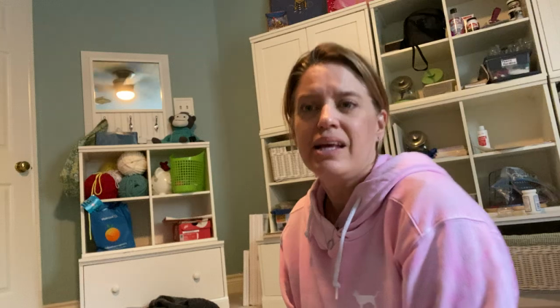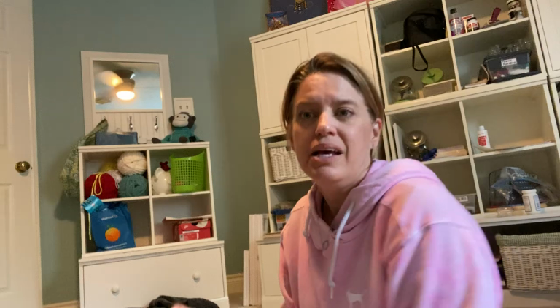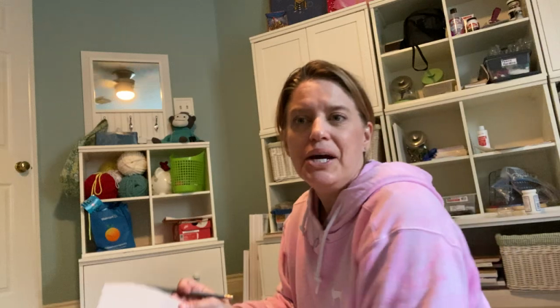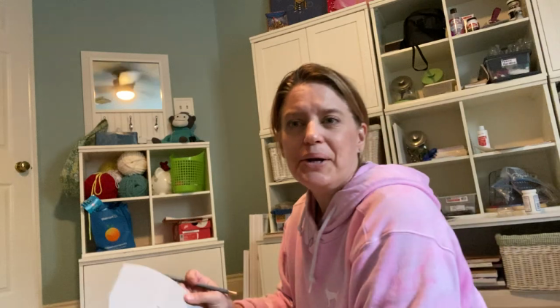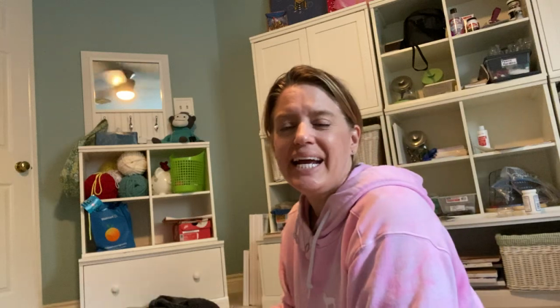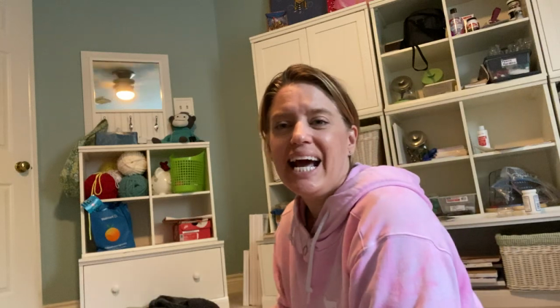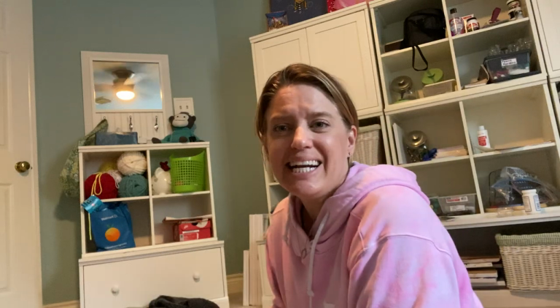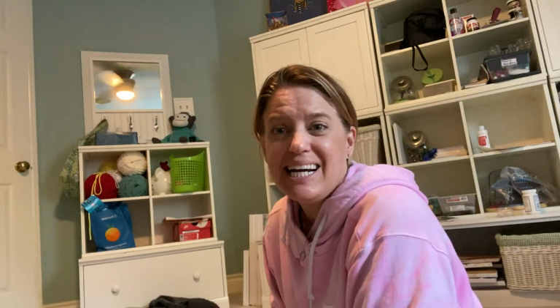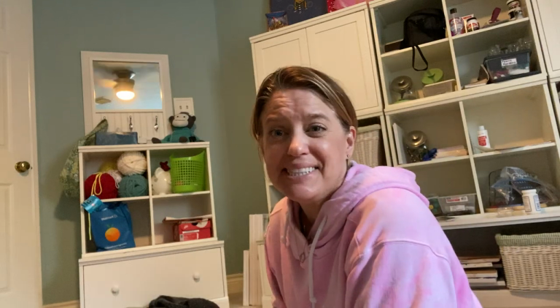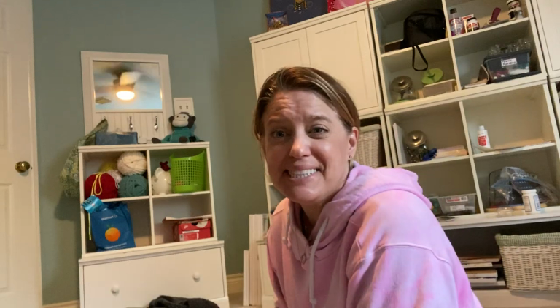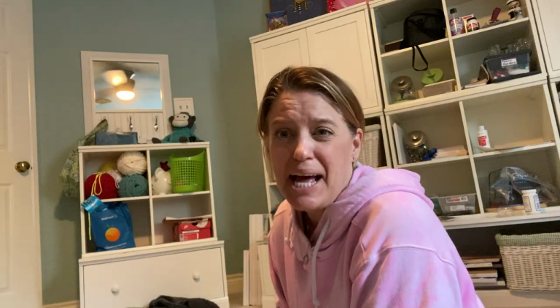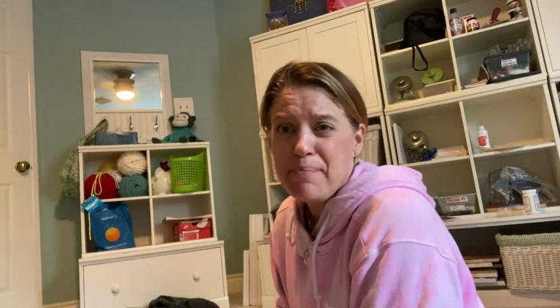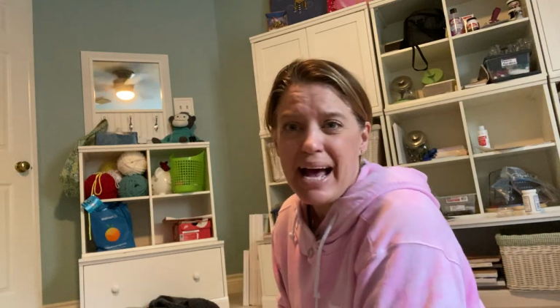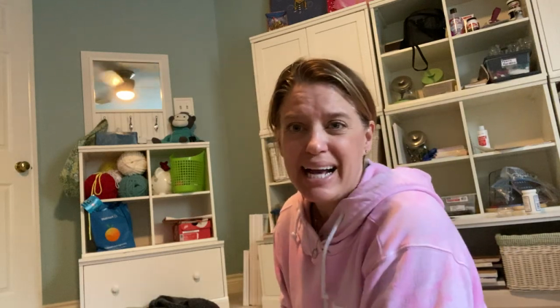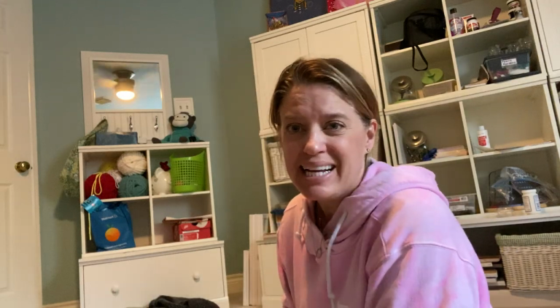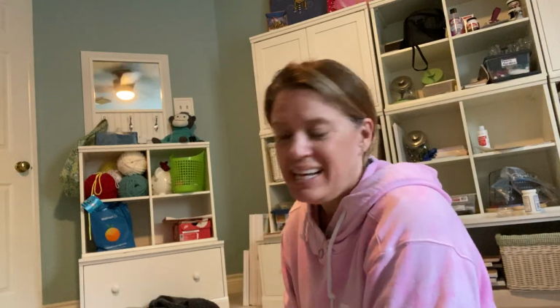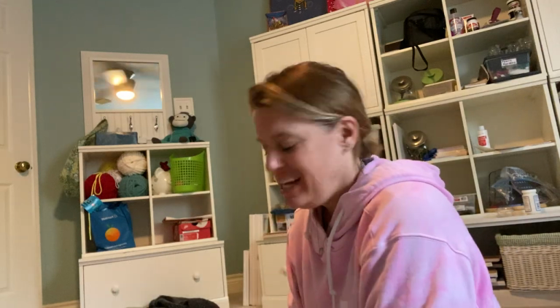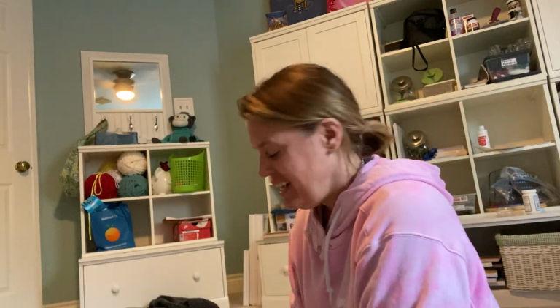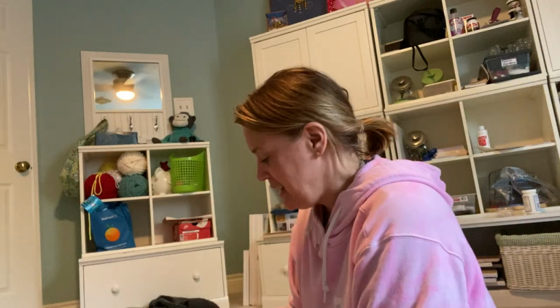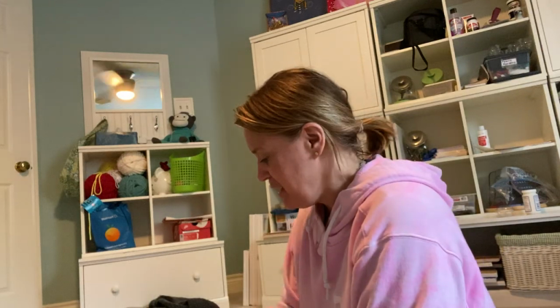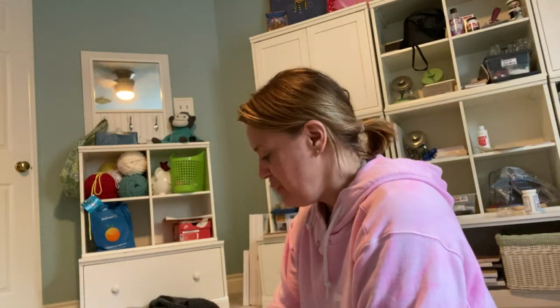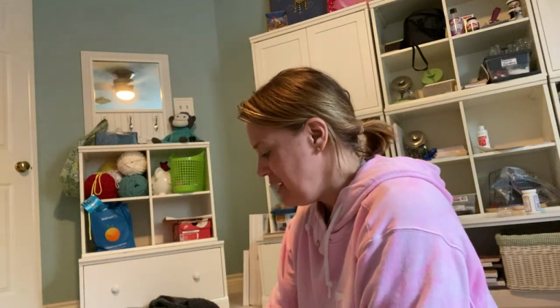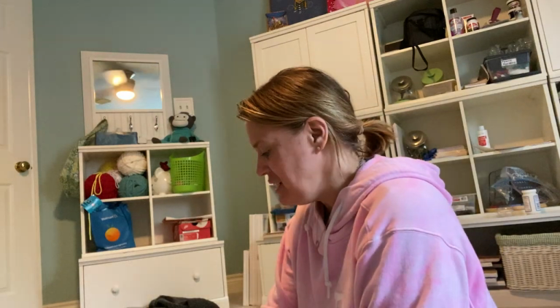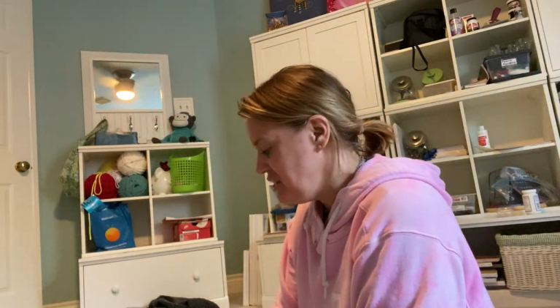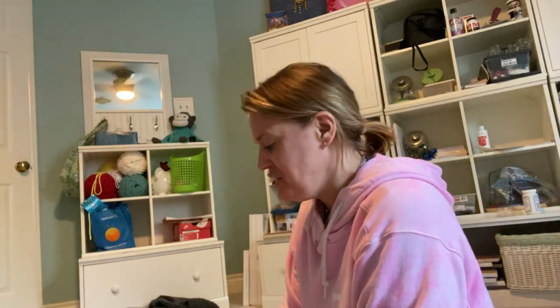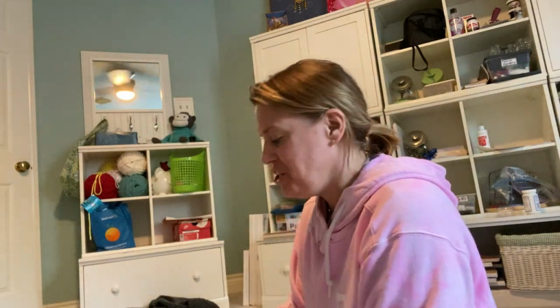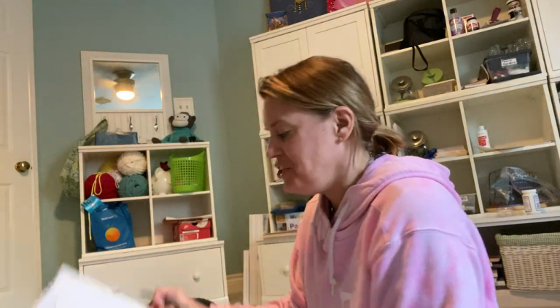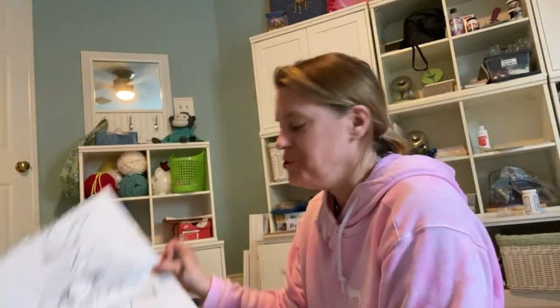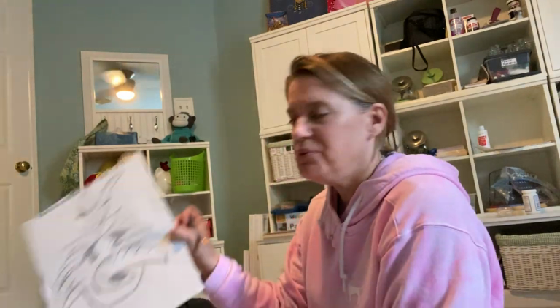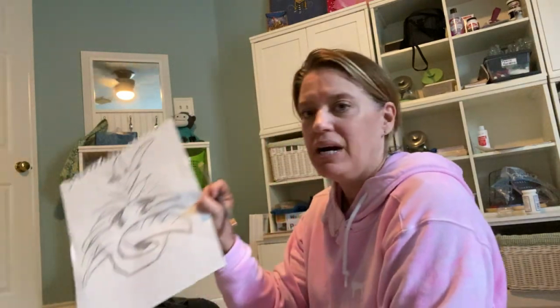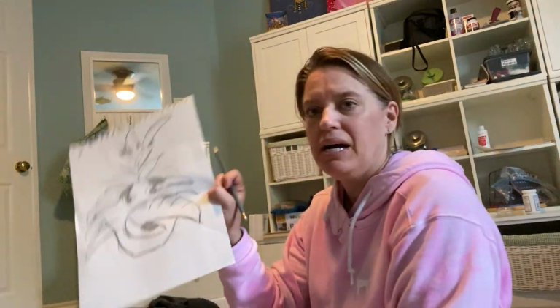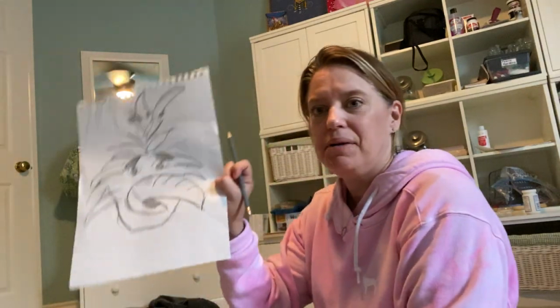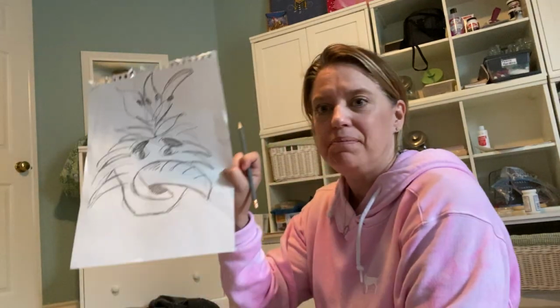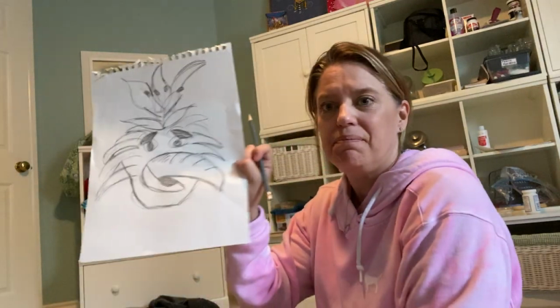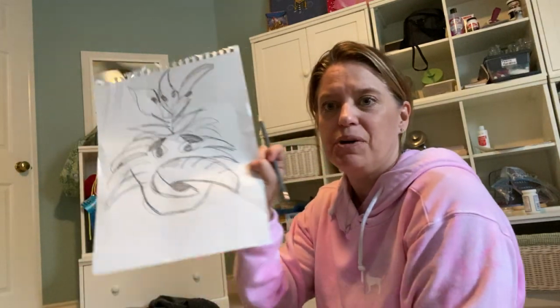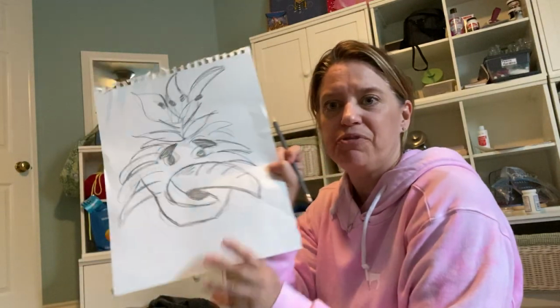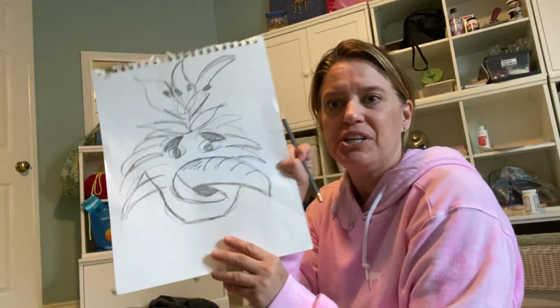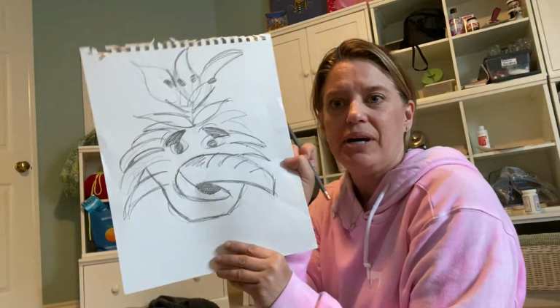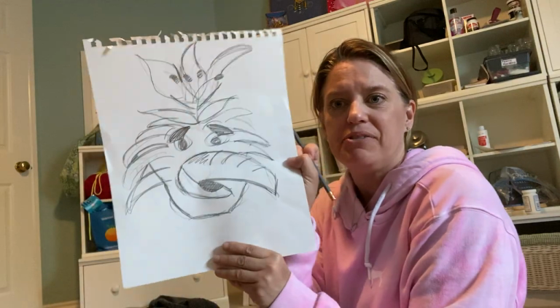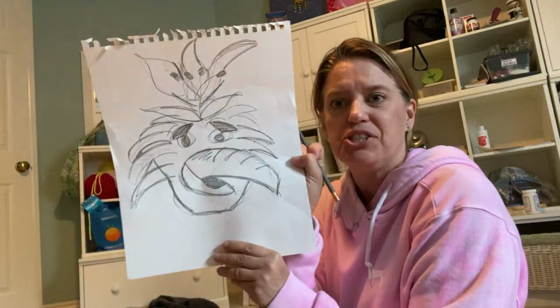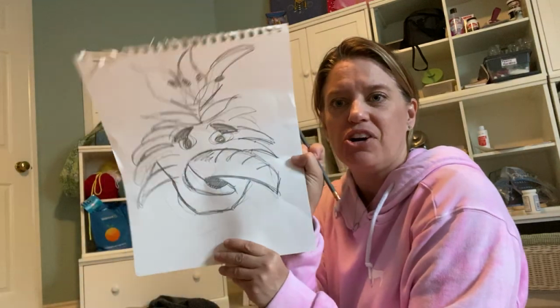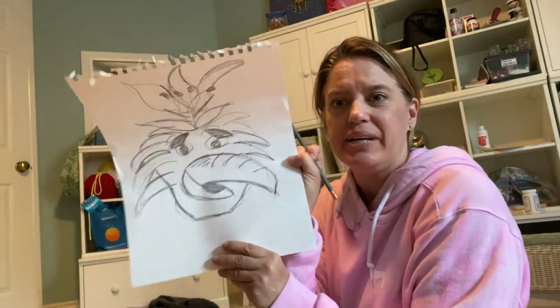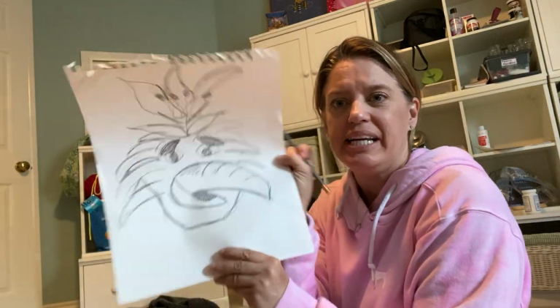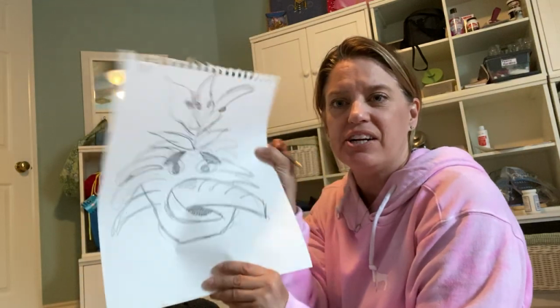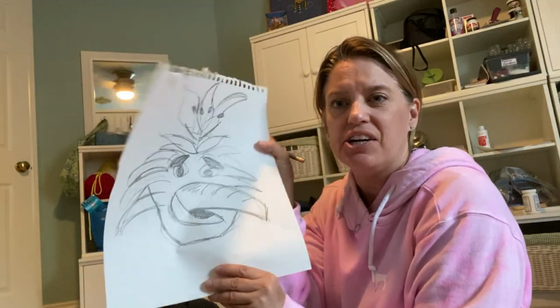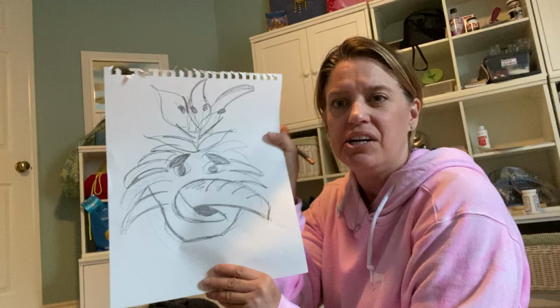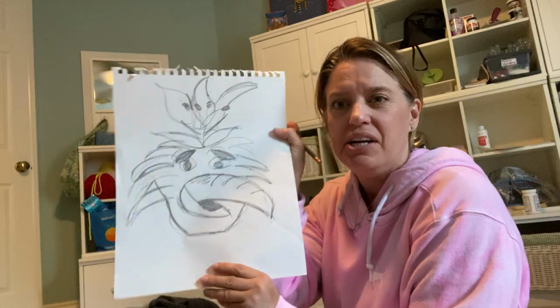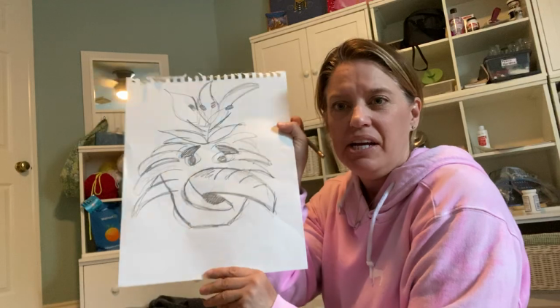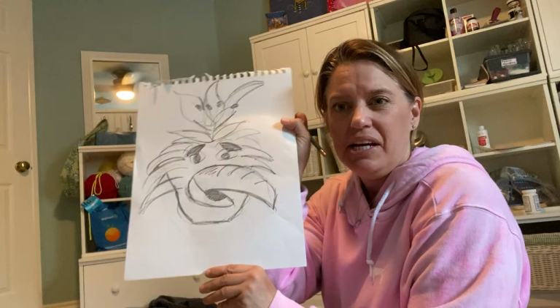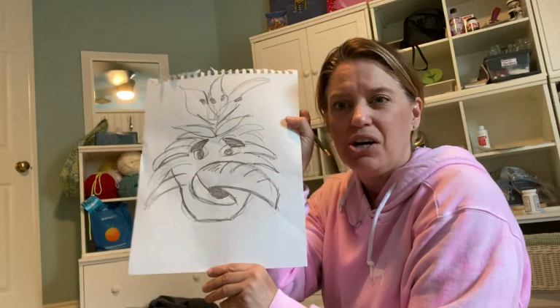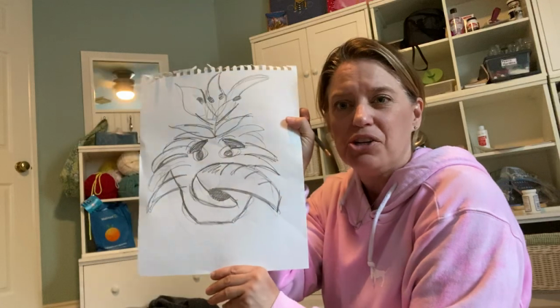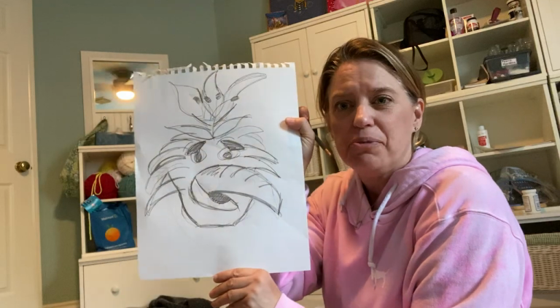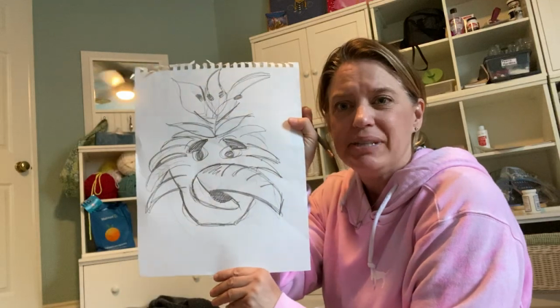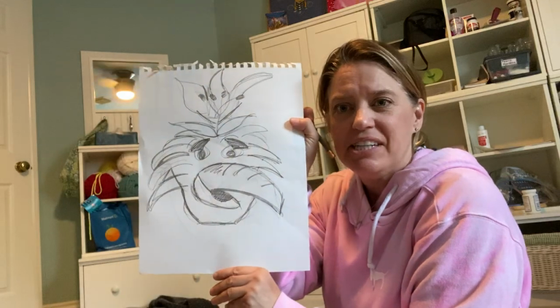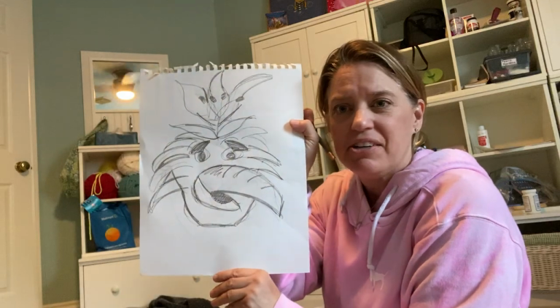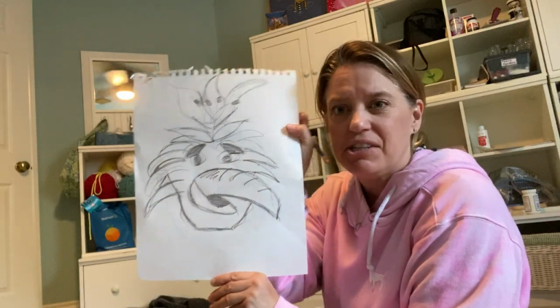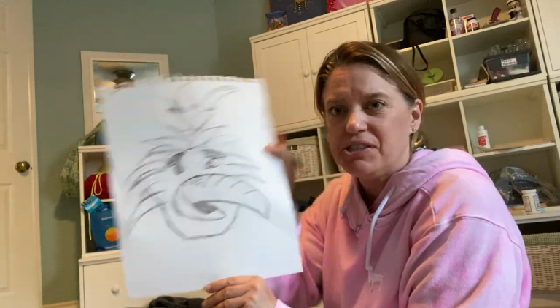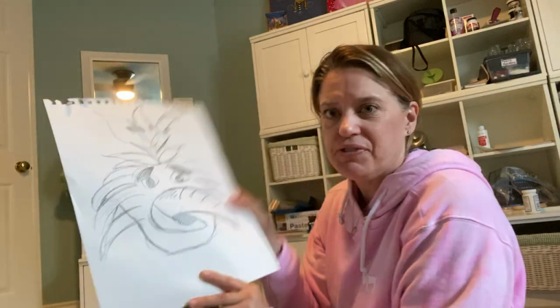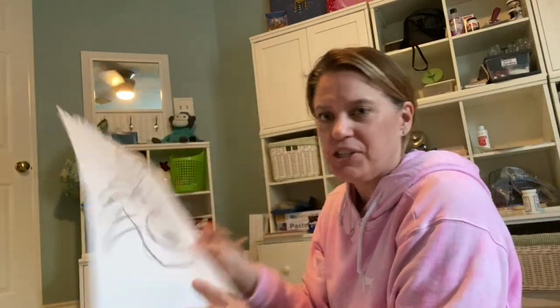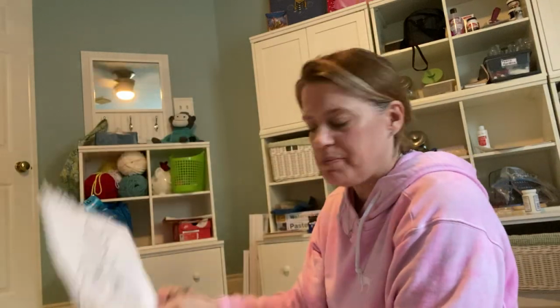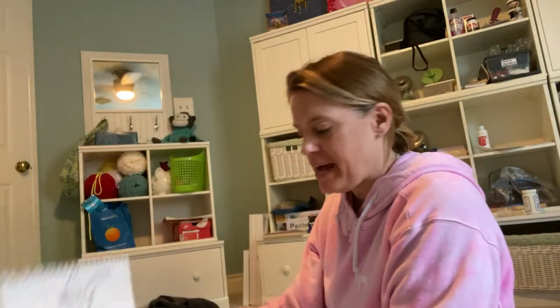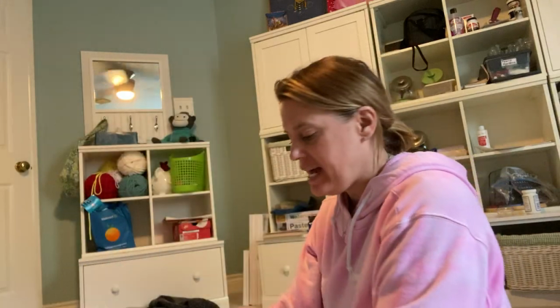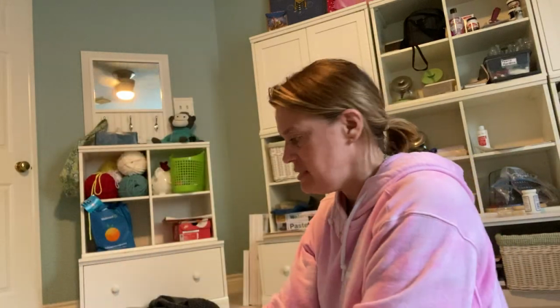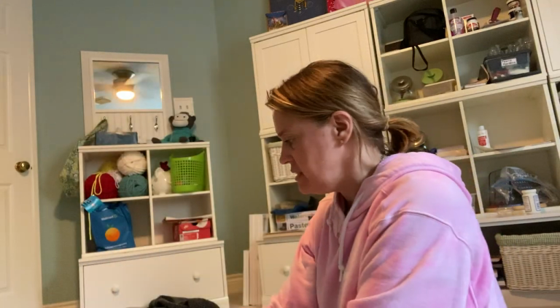Okay, hi guys, I'm back. I wanted to show you — hopefully you have your drawing here and all your materials for your mask.